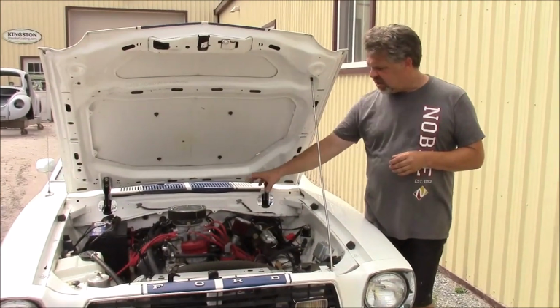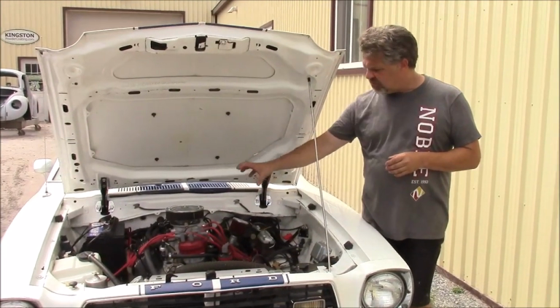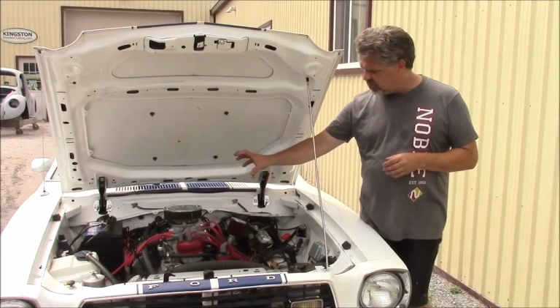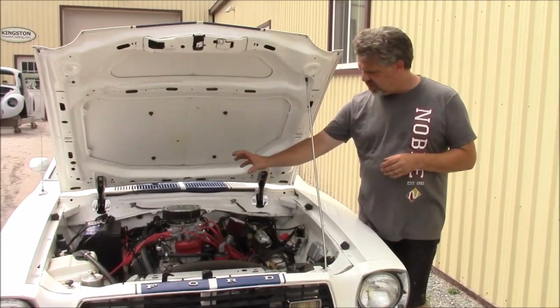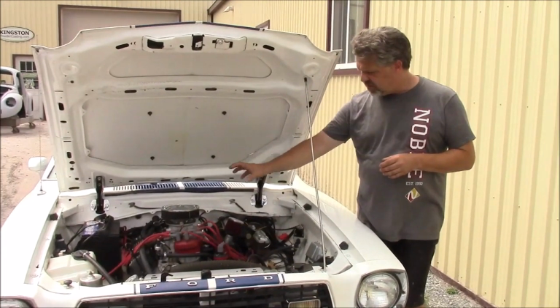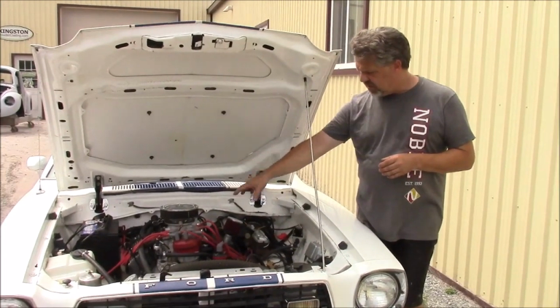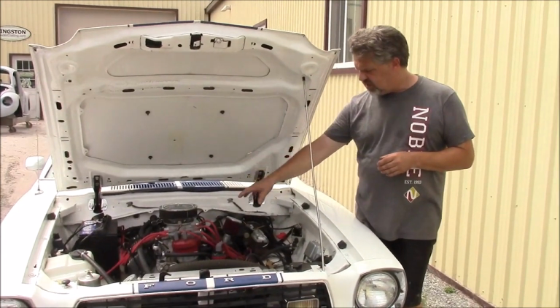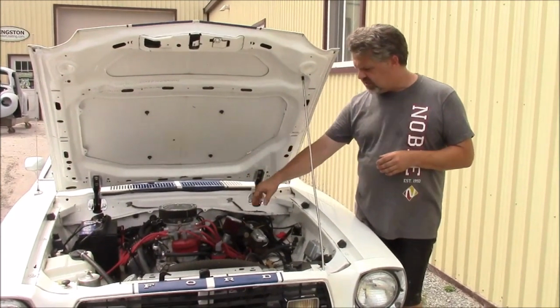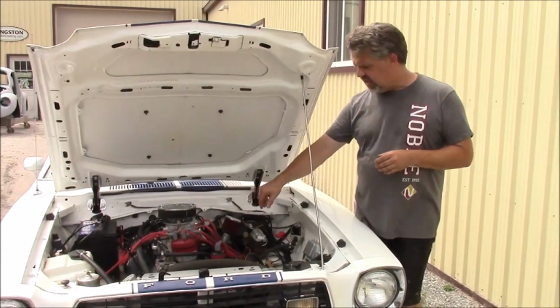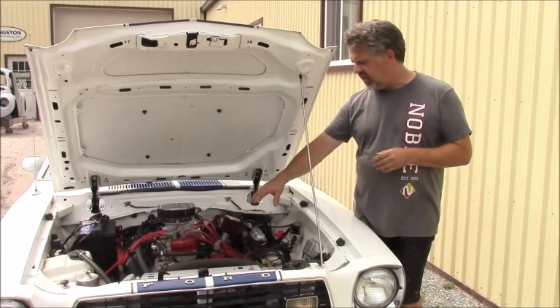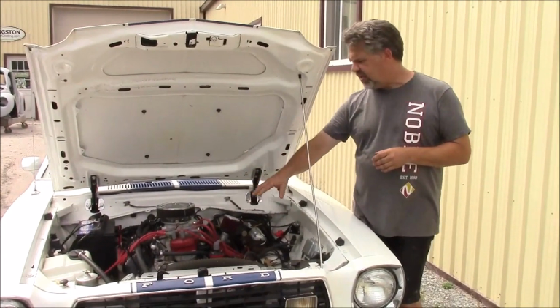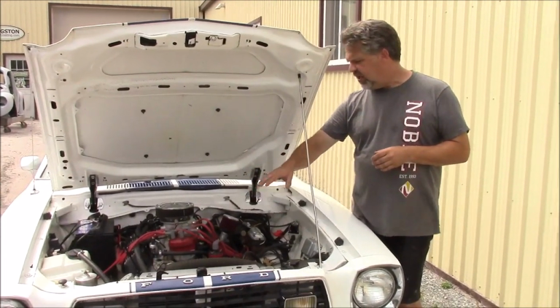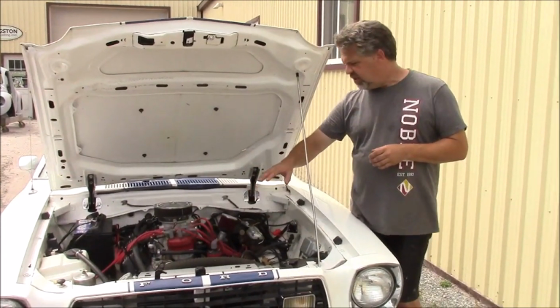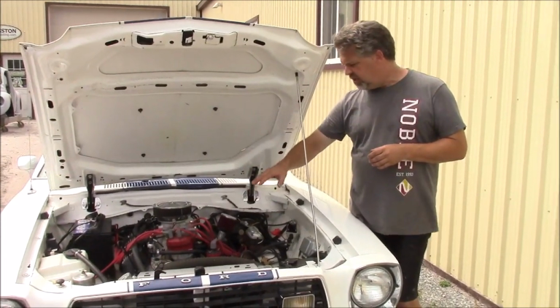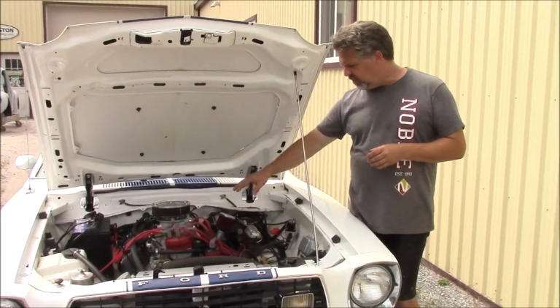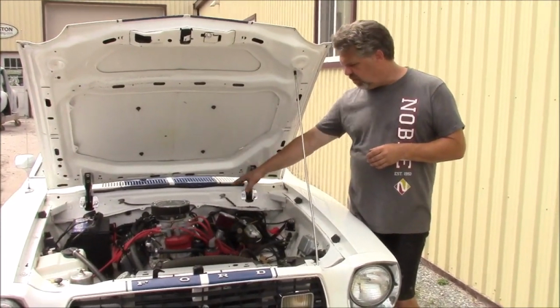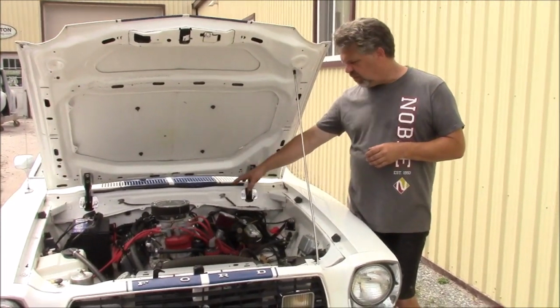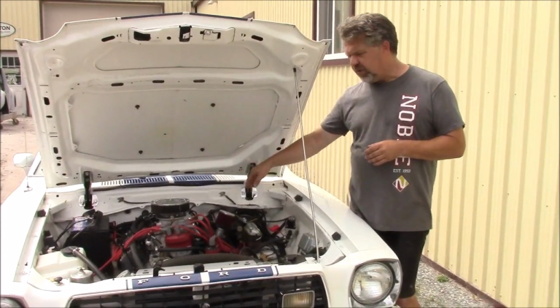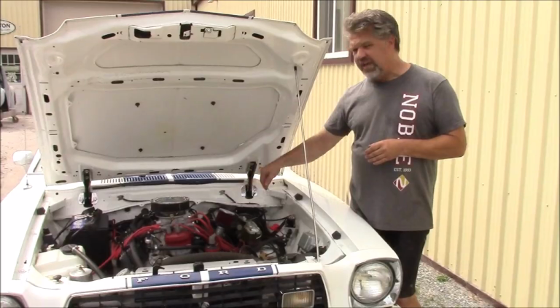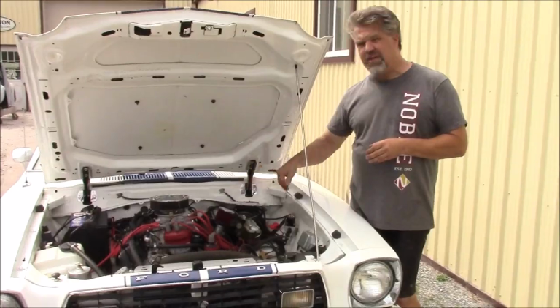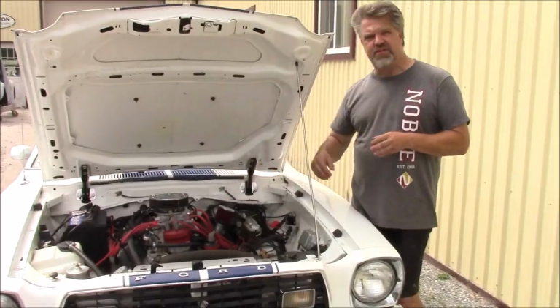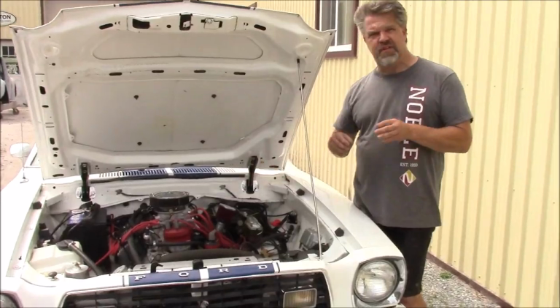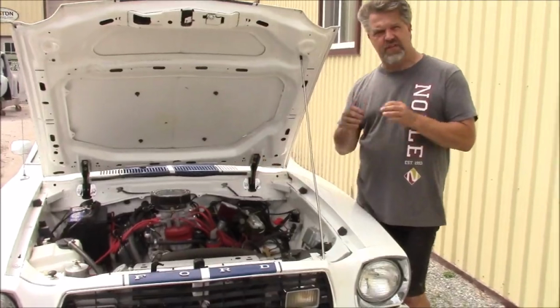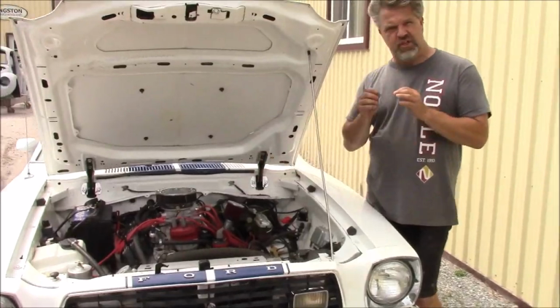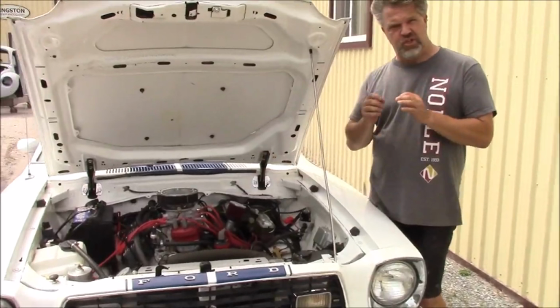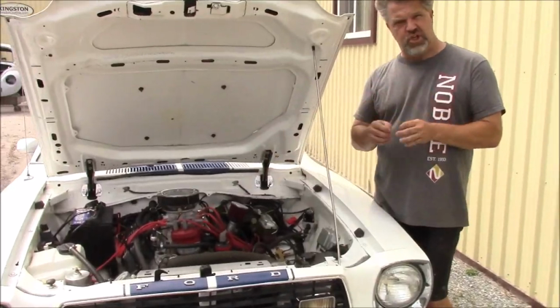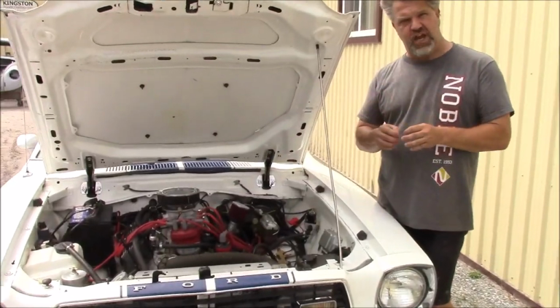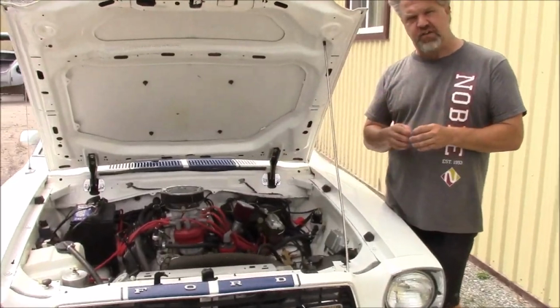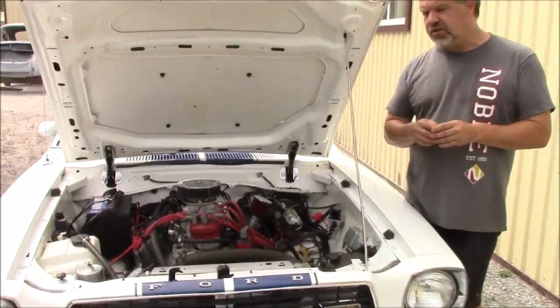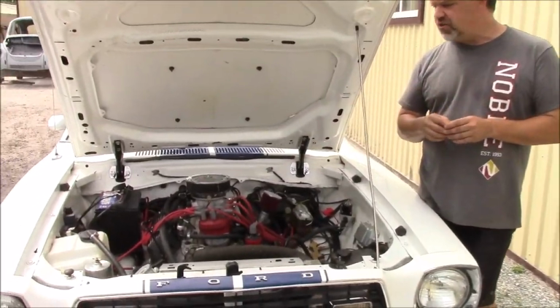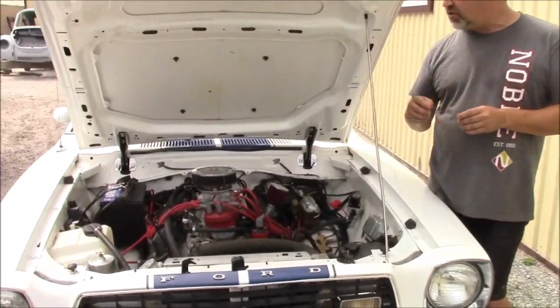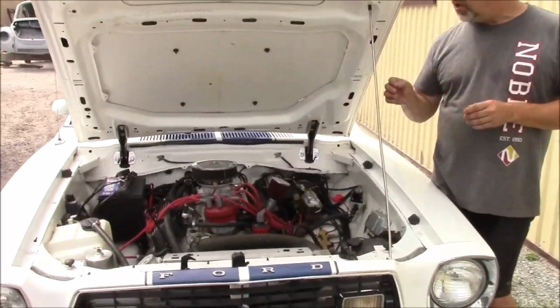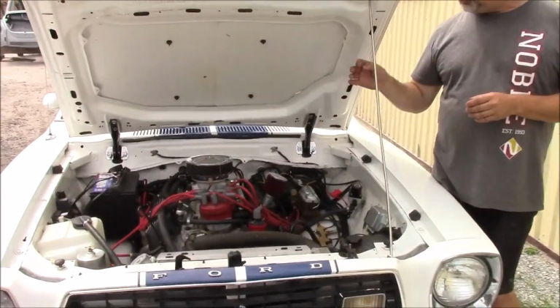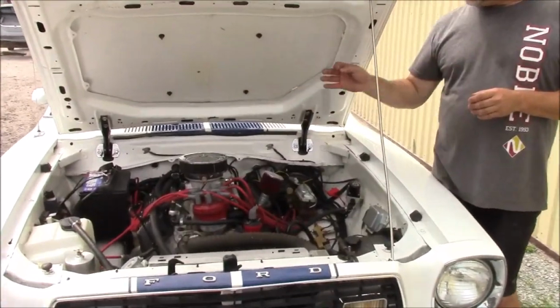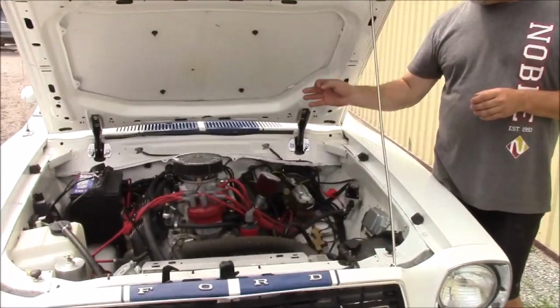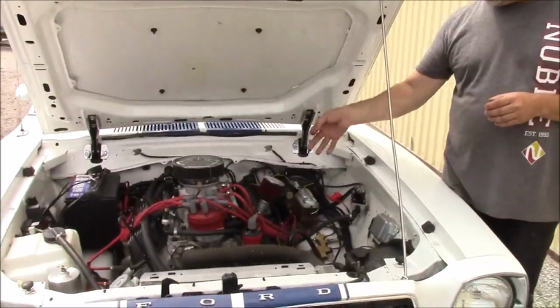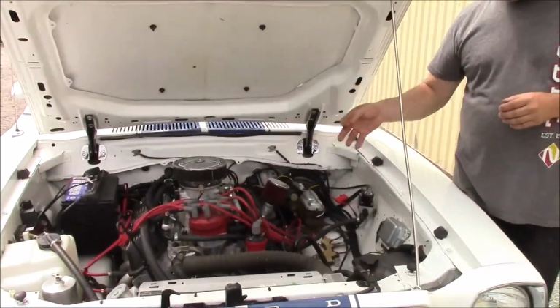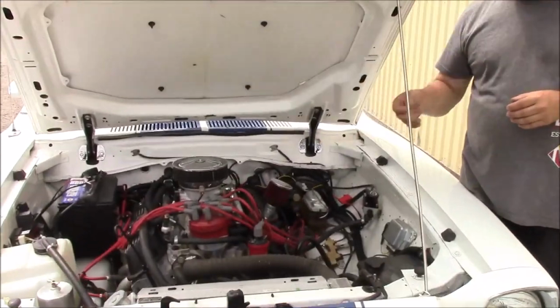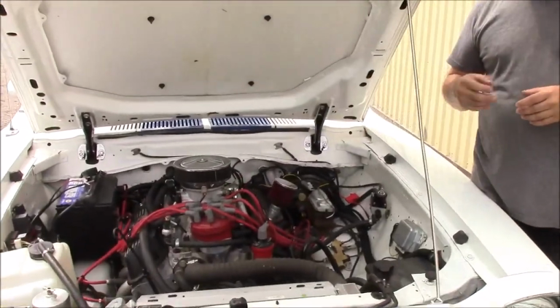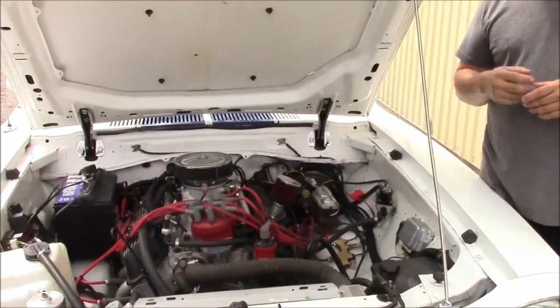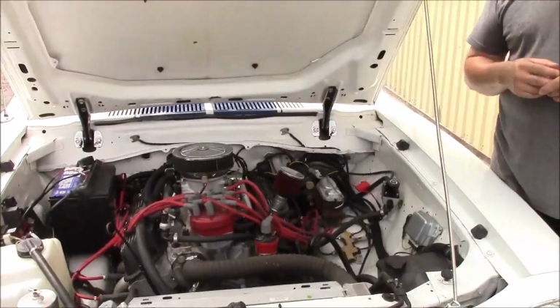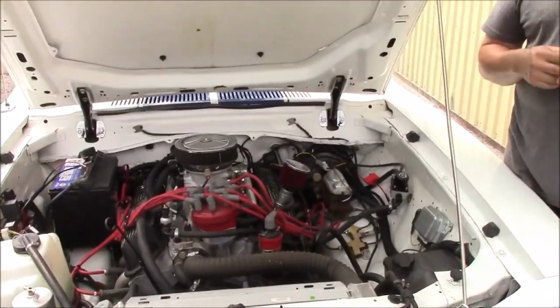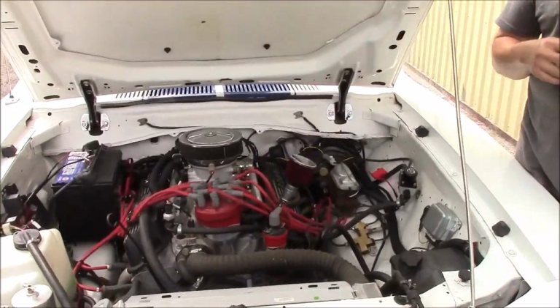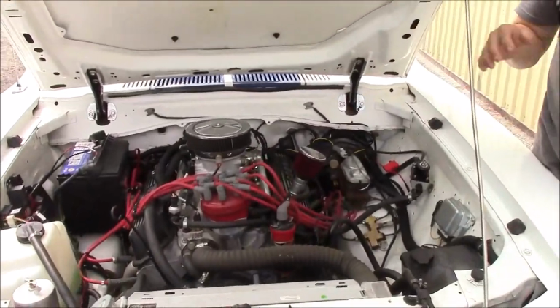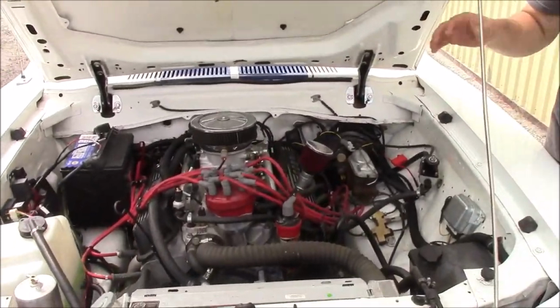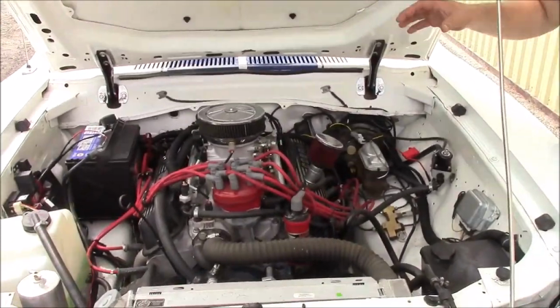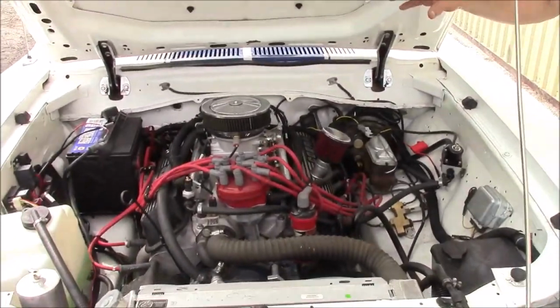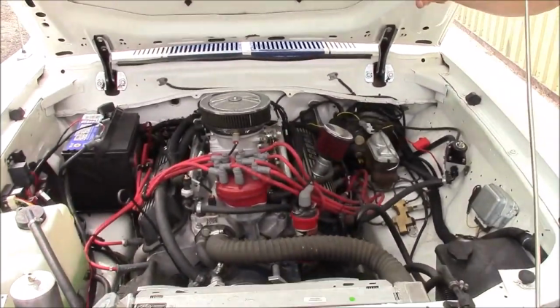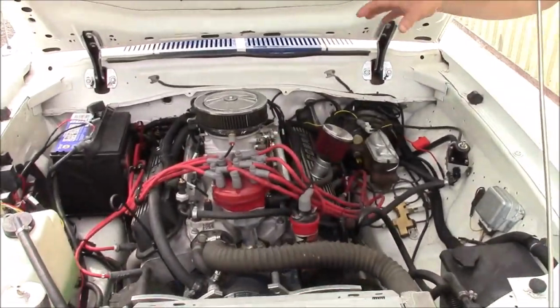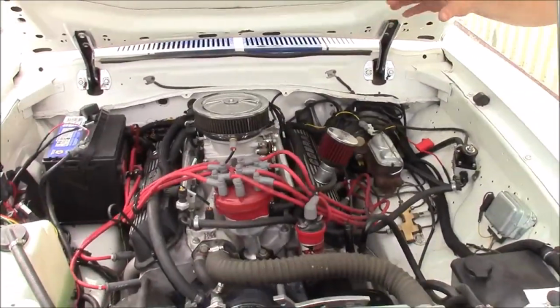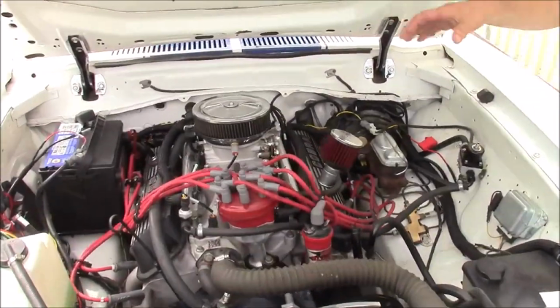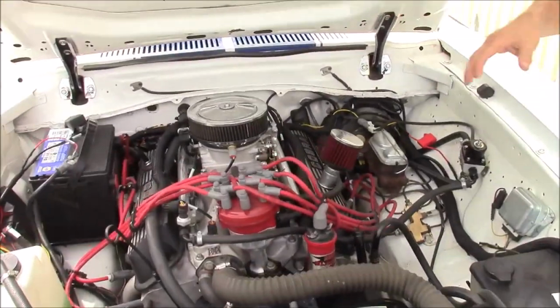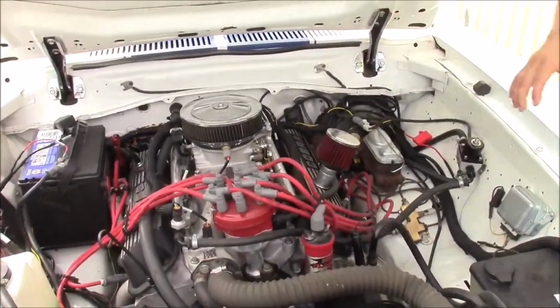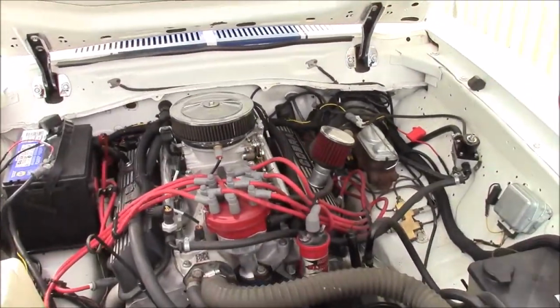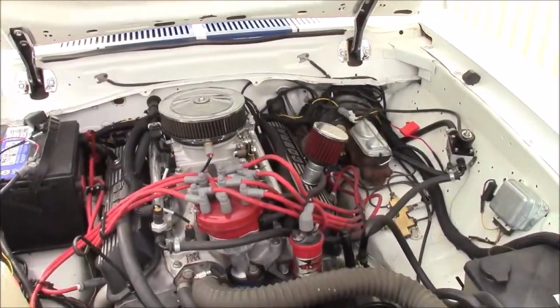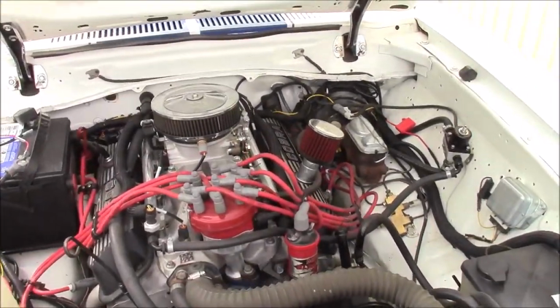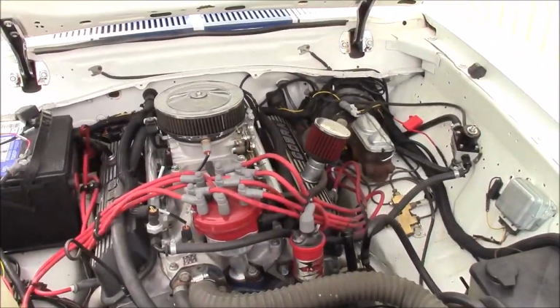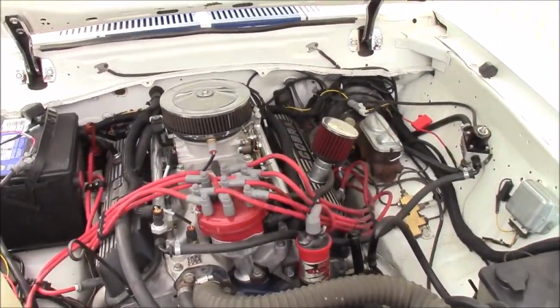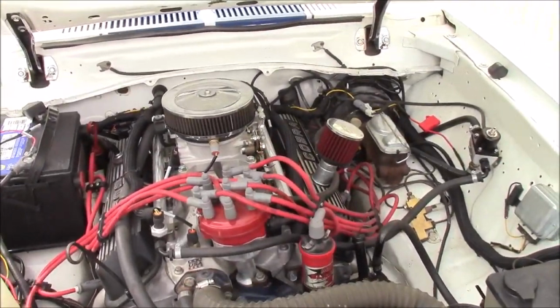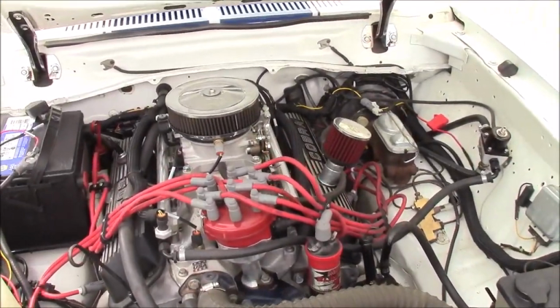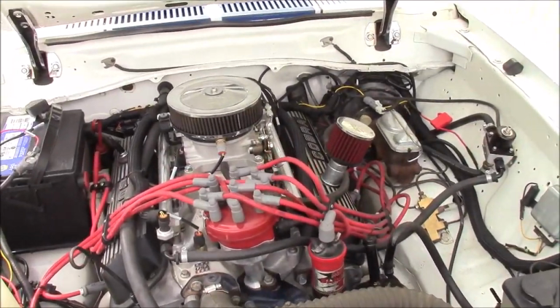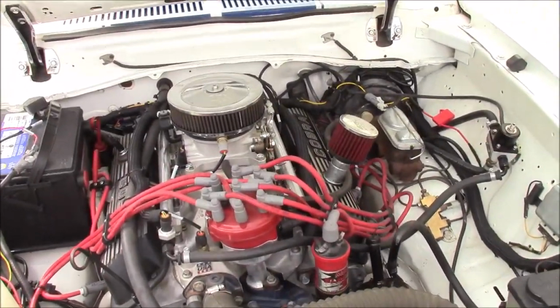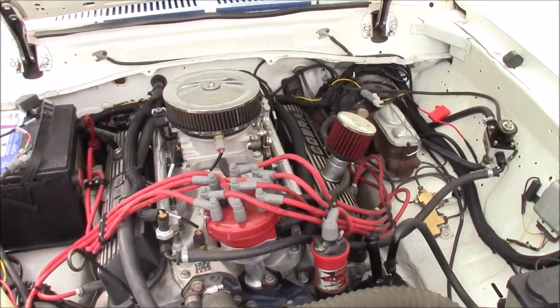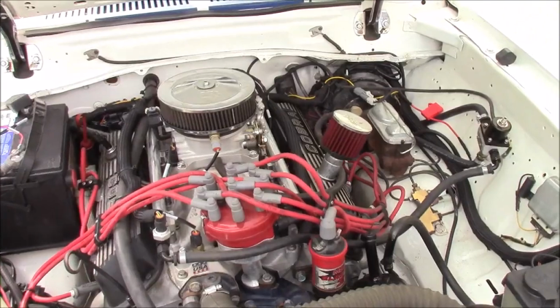It comes with the intake, the fuel rails, the injectors, the wiring harness, and almost everything you need to install it.